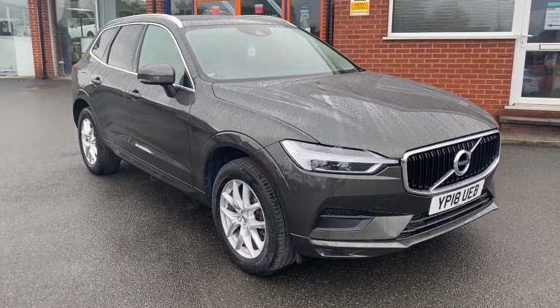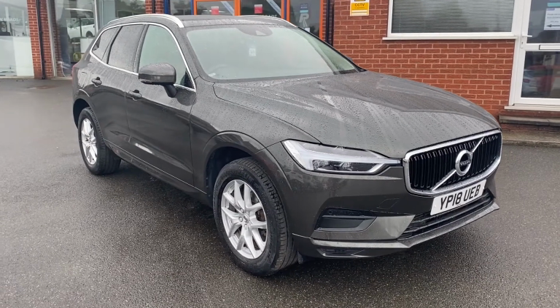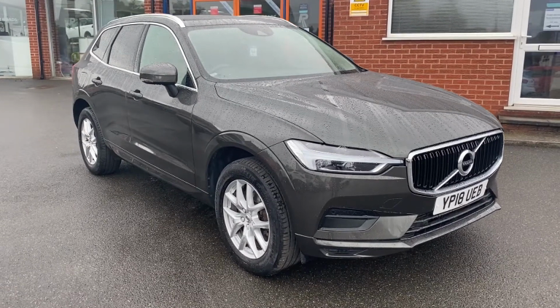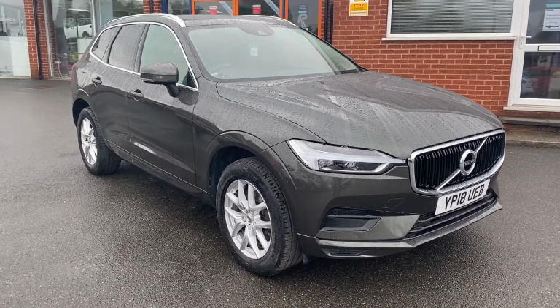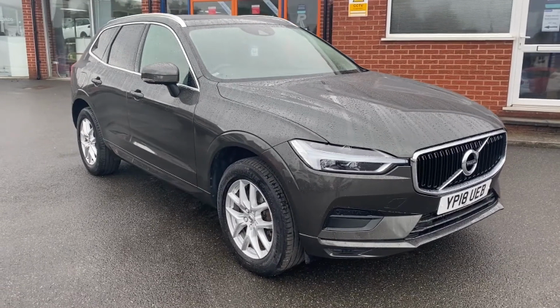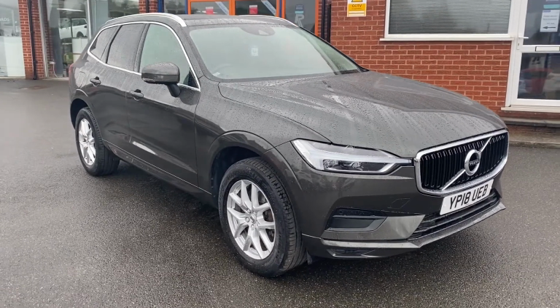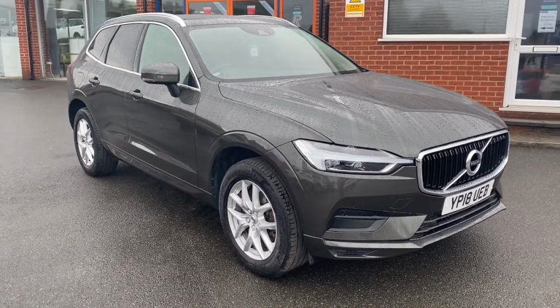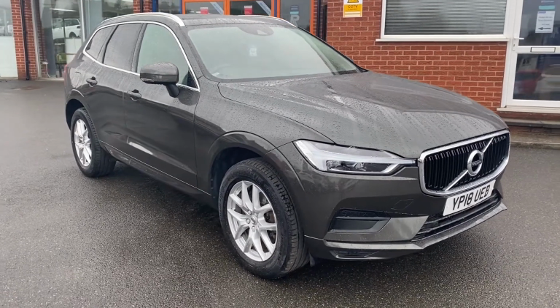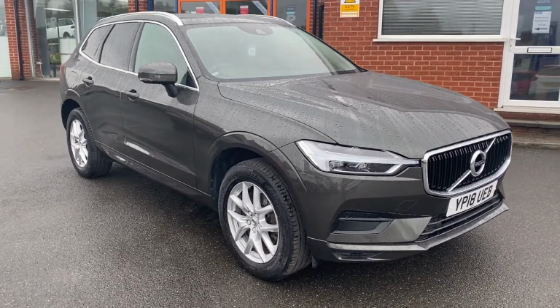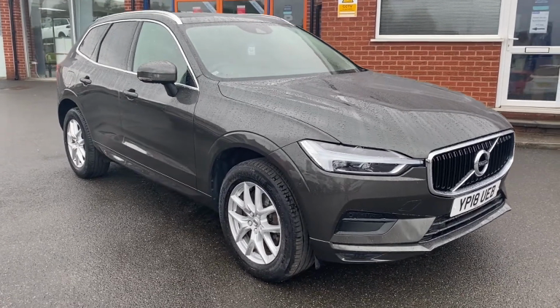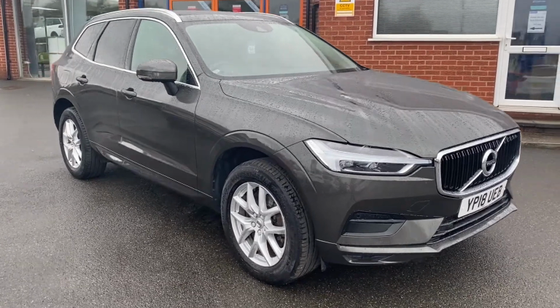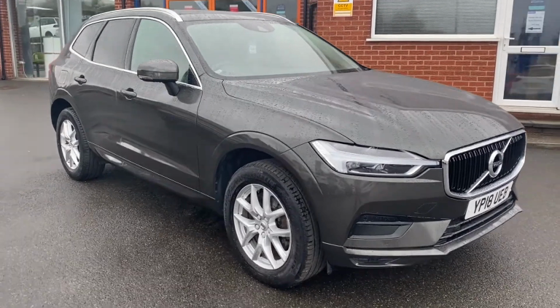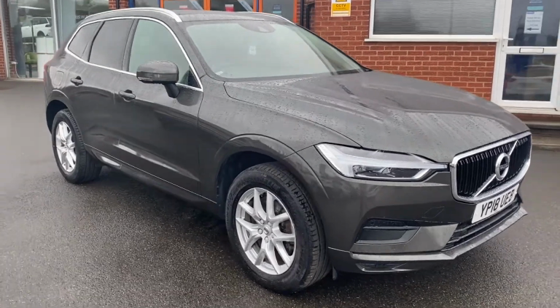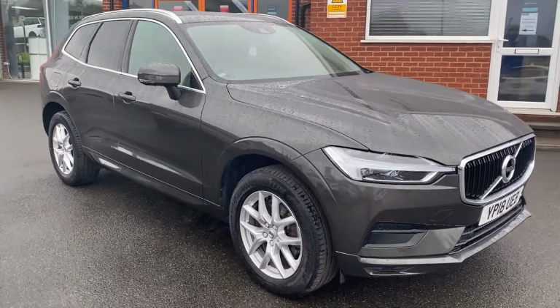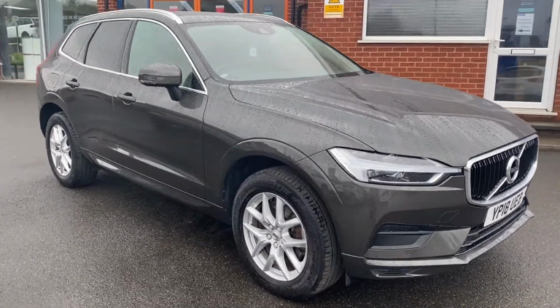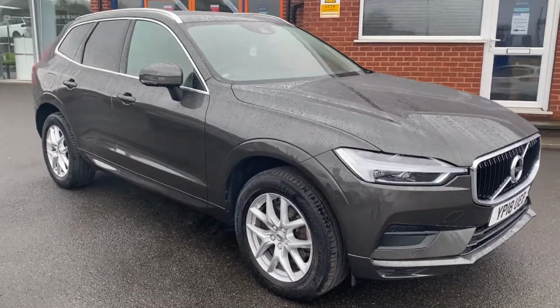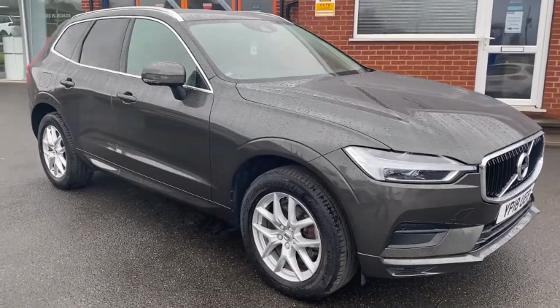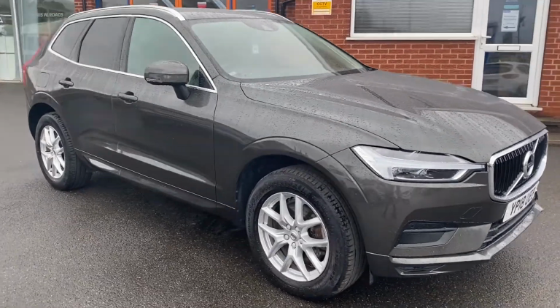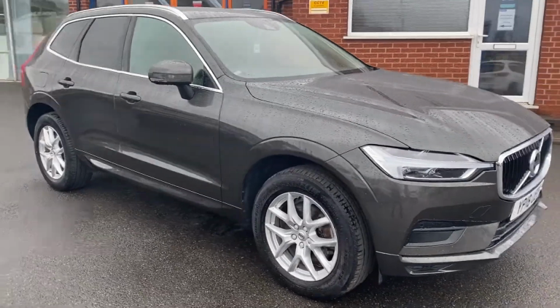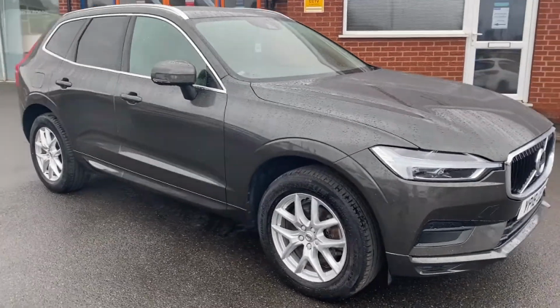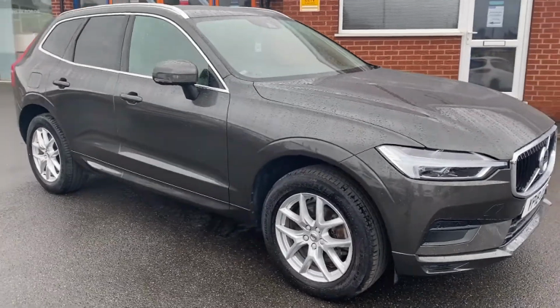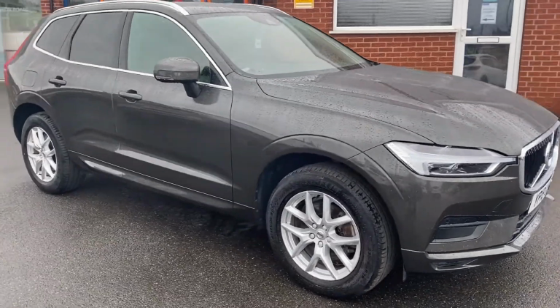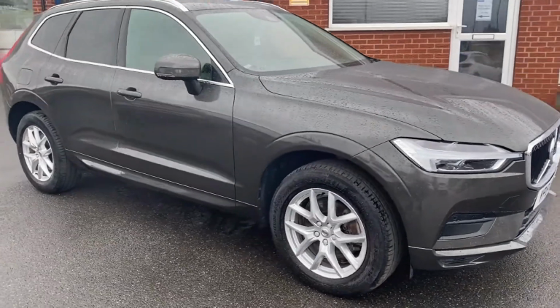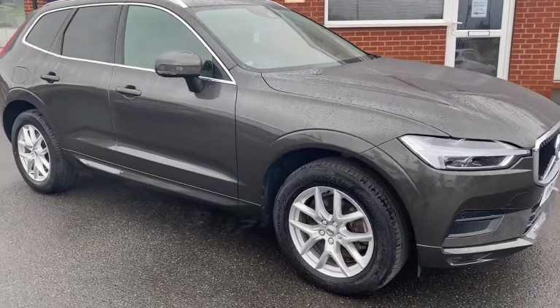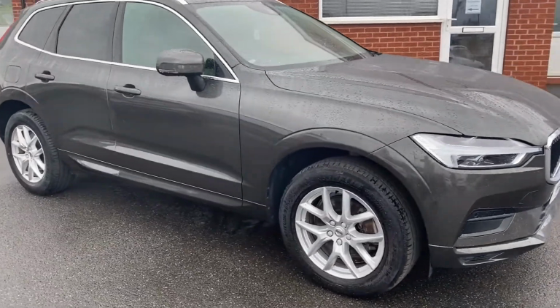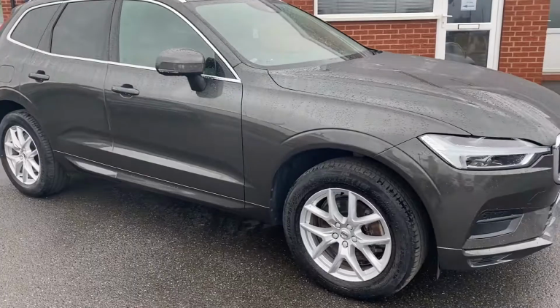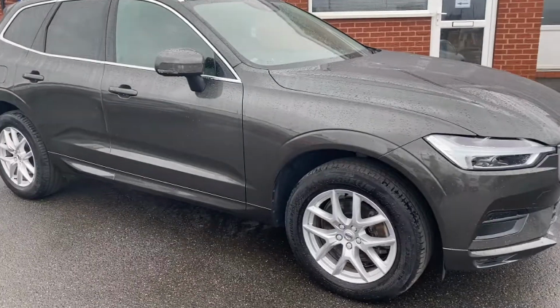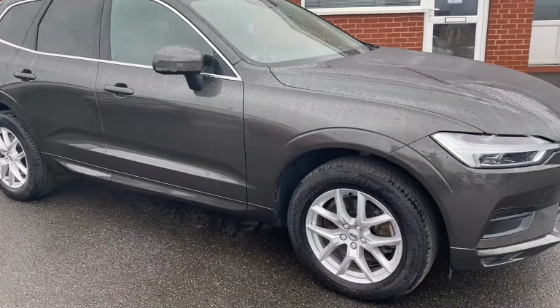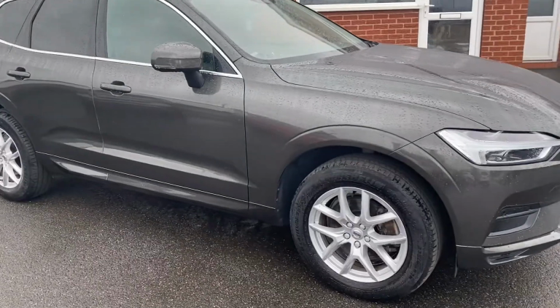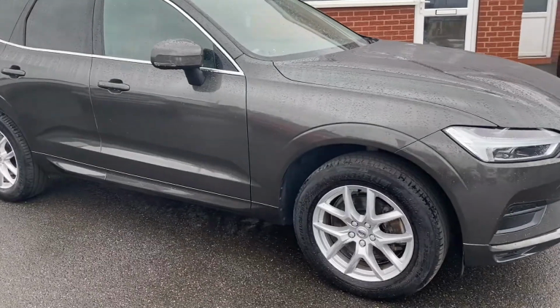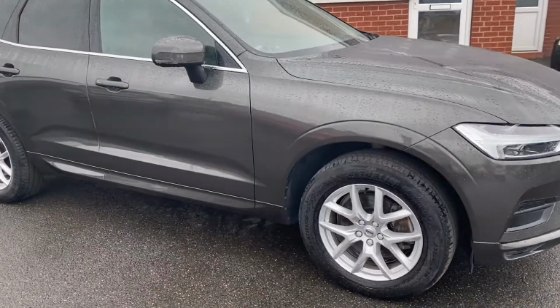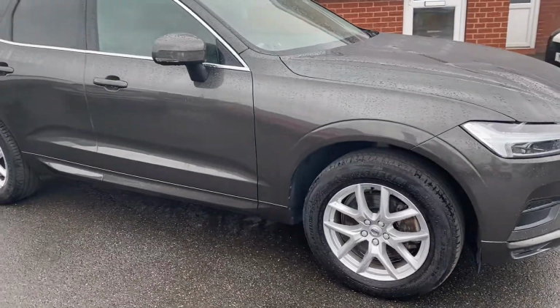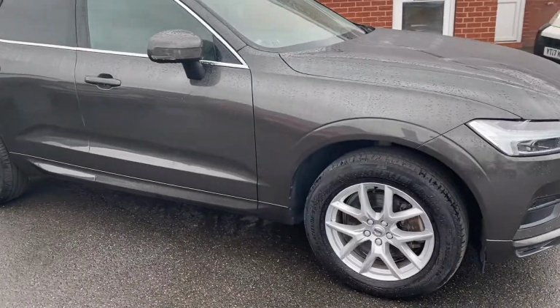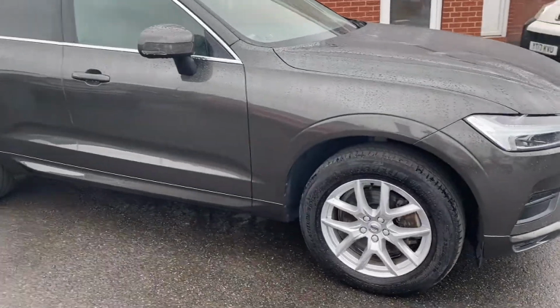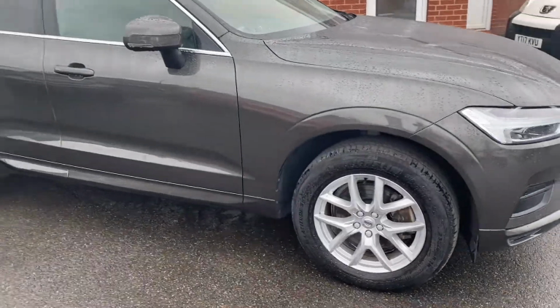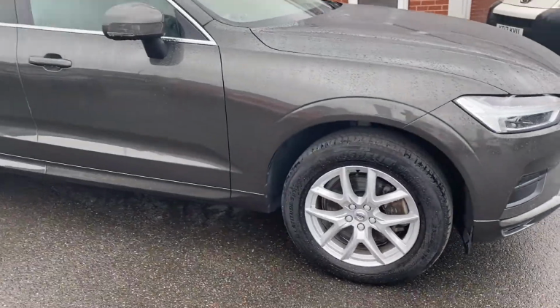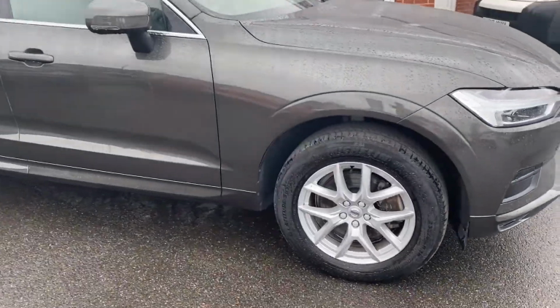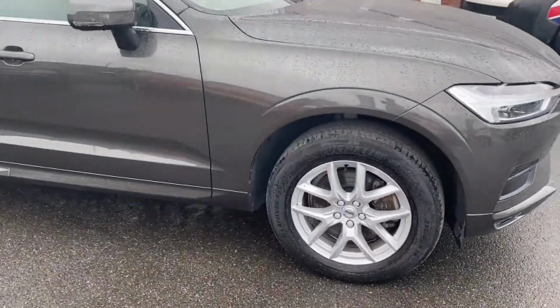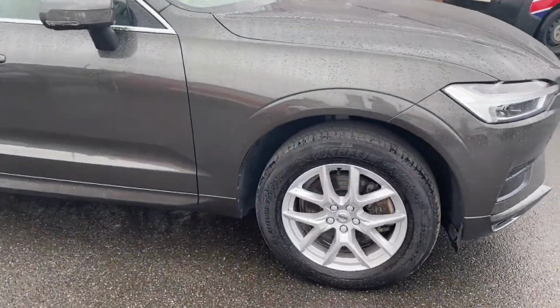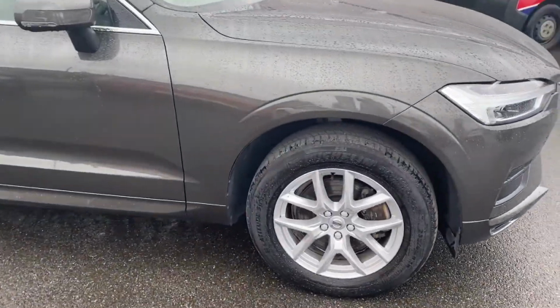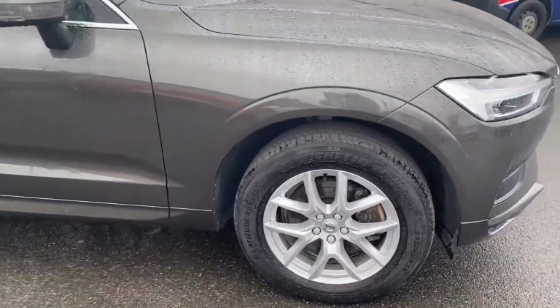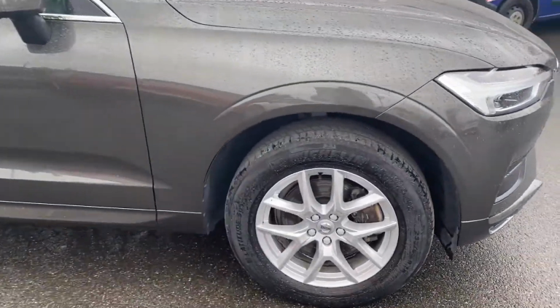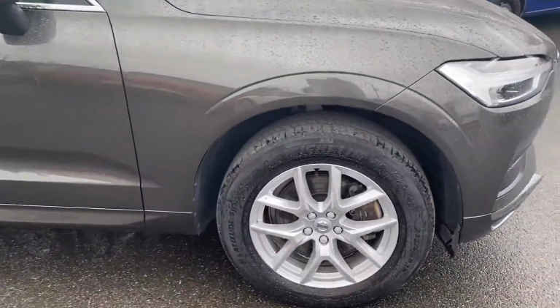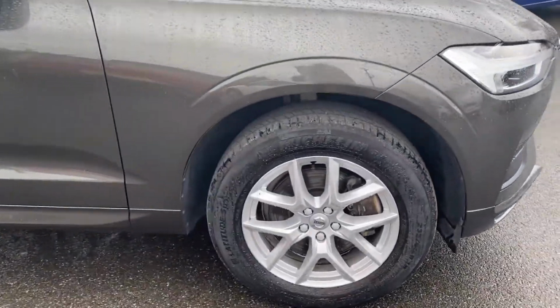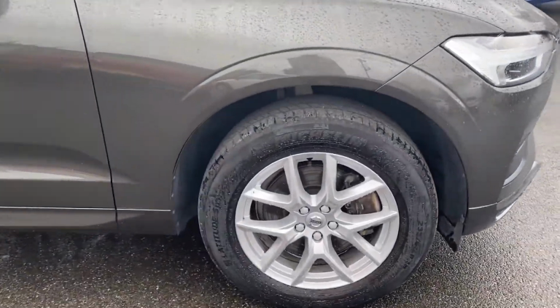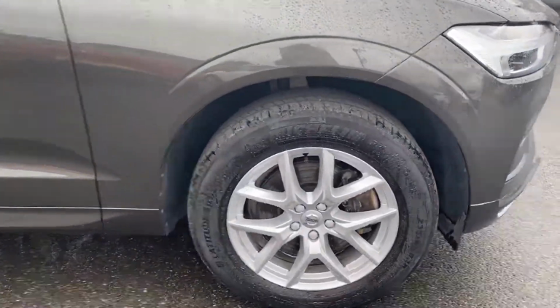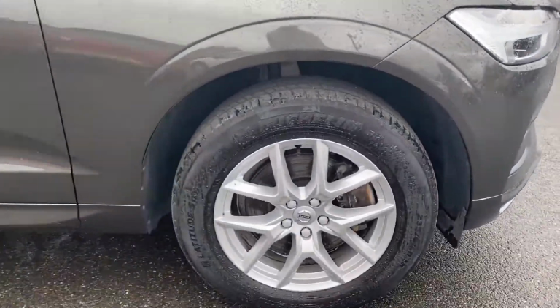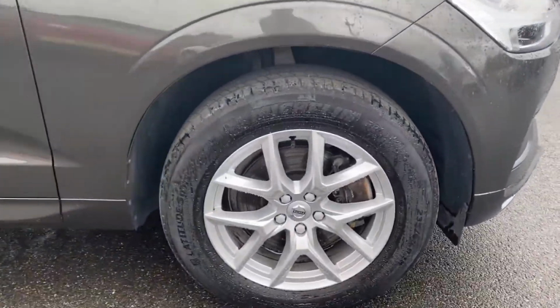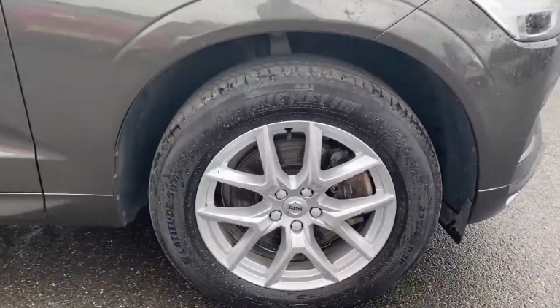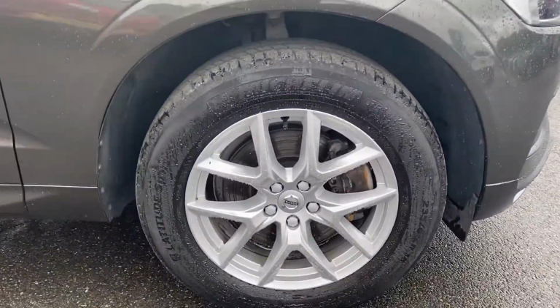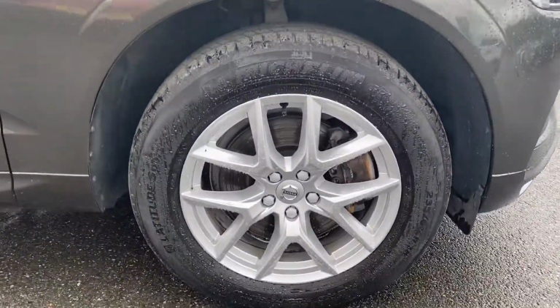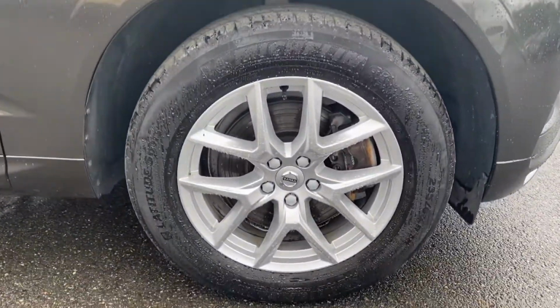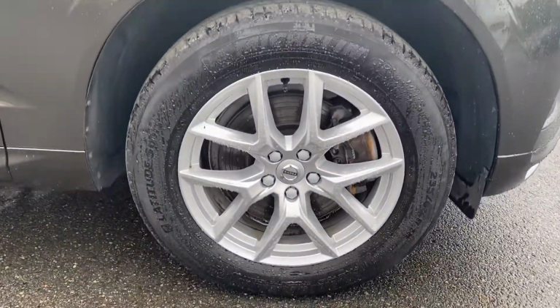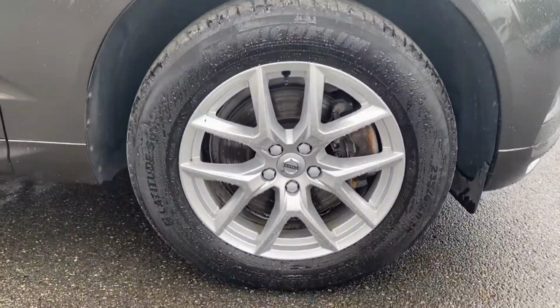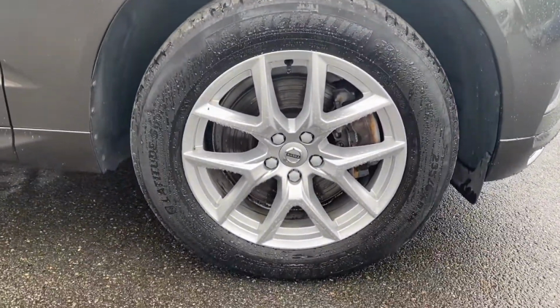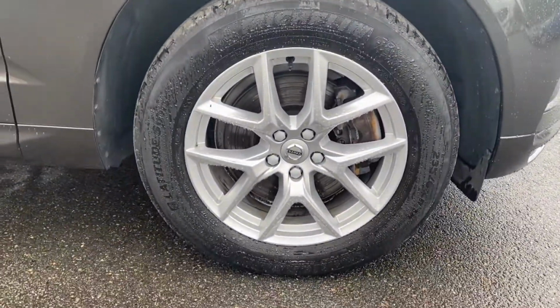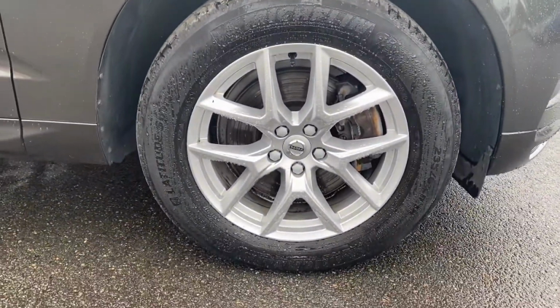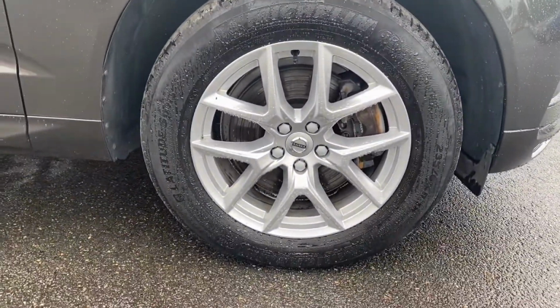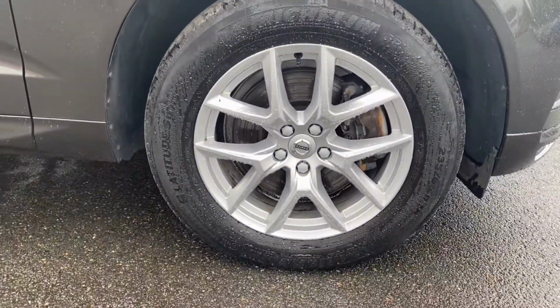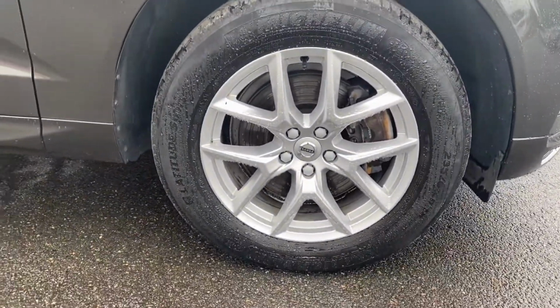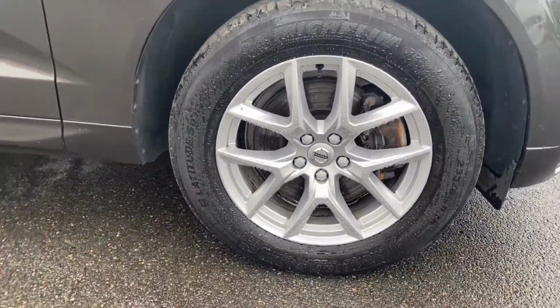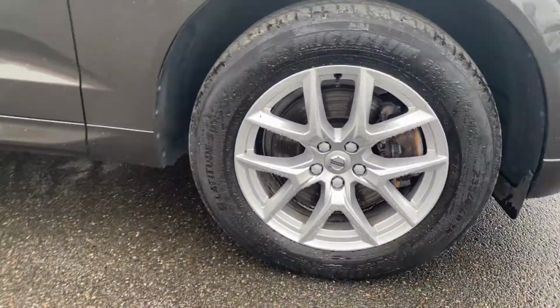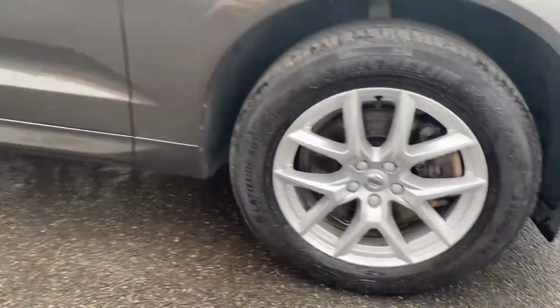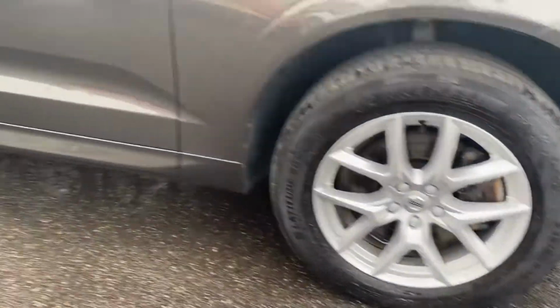This particular model that we have here comes with upgraded metallic osmium grey colour paintwork, as well as these beautiful 18-inch alloy wheels.